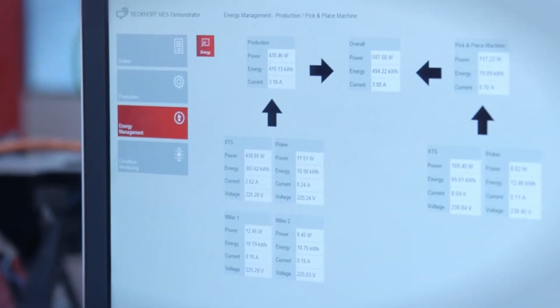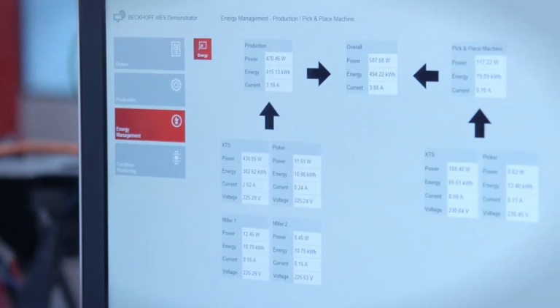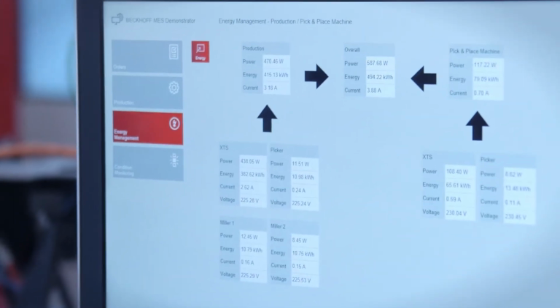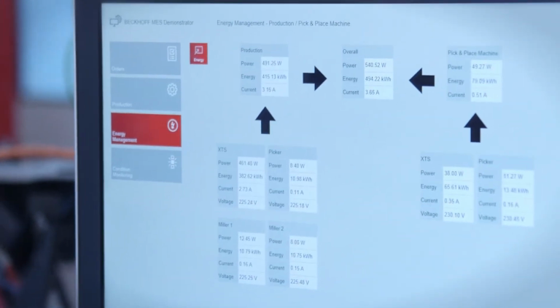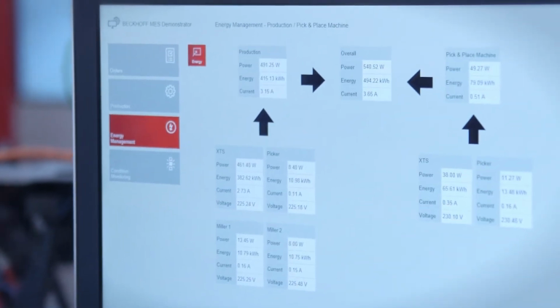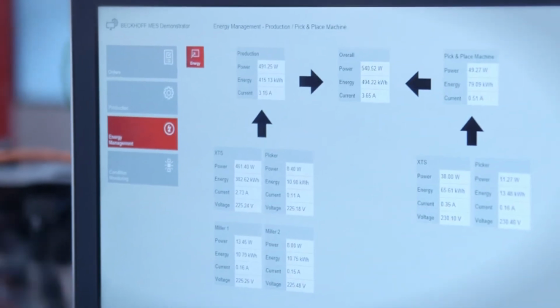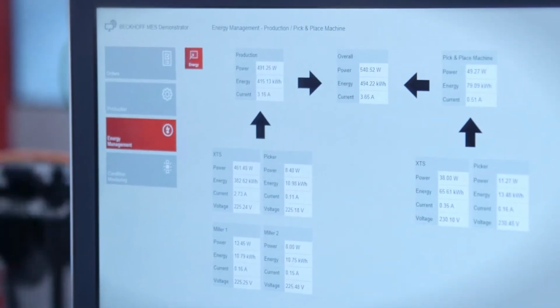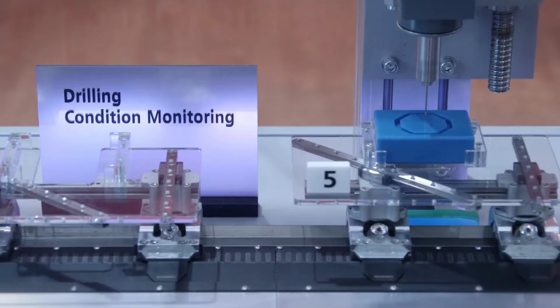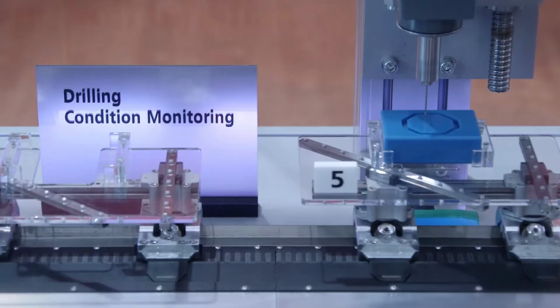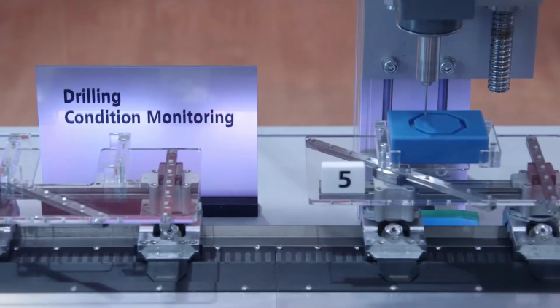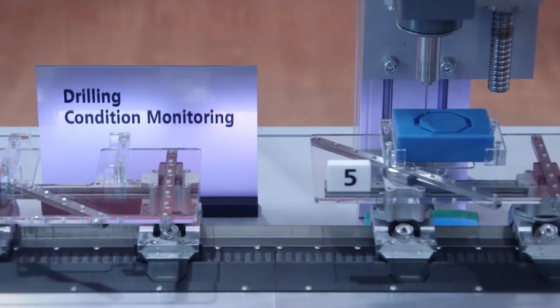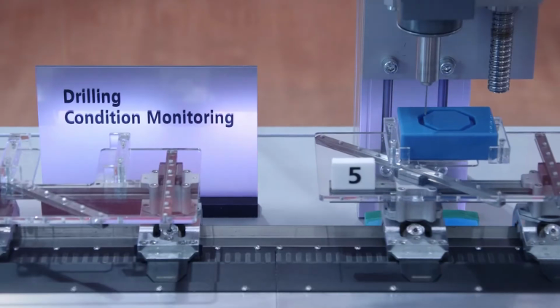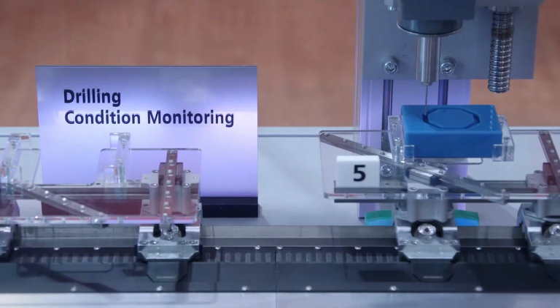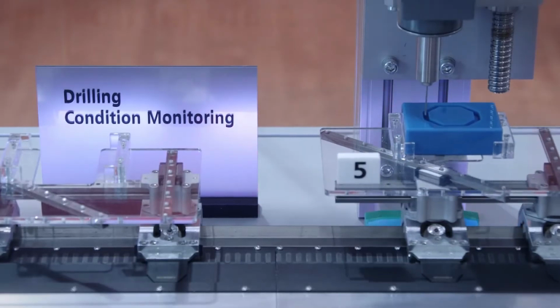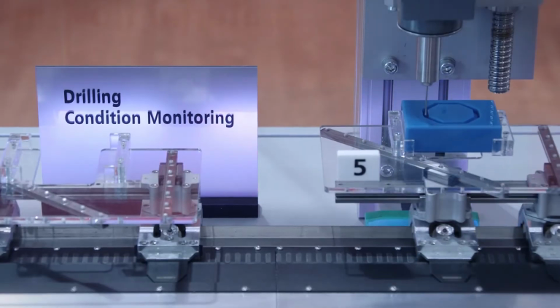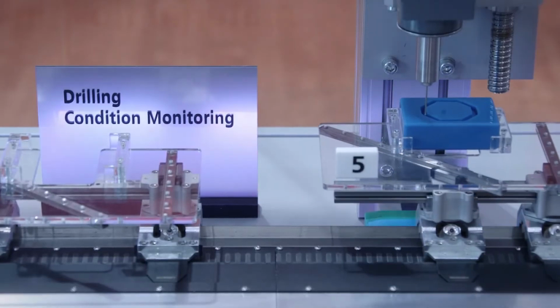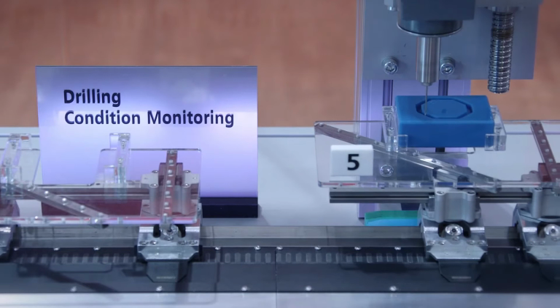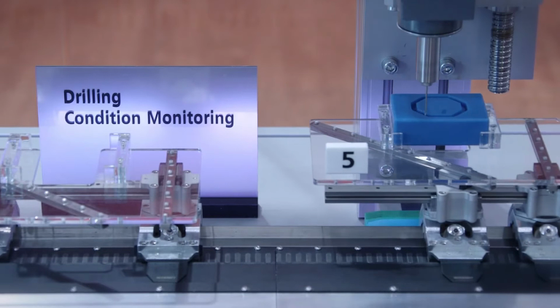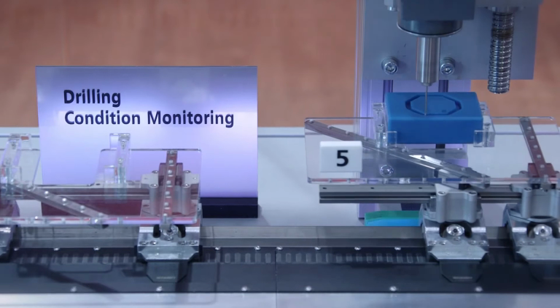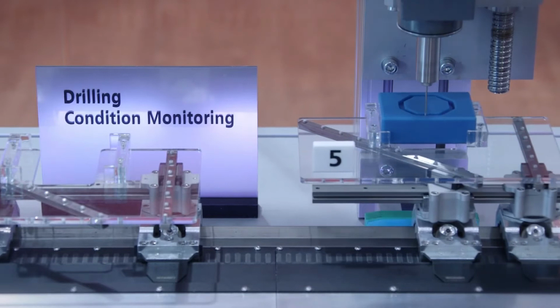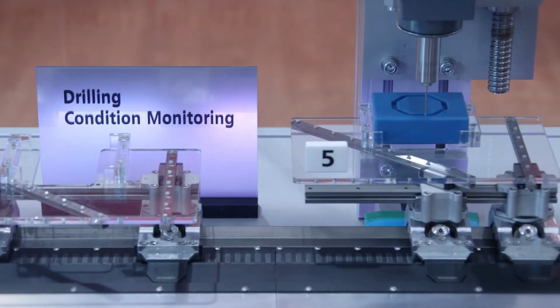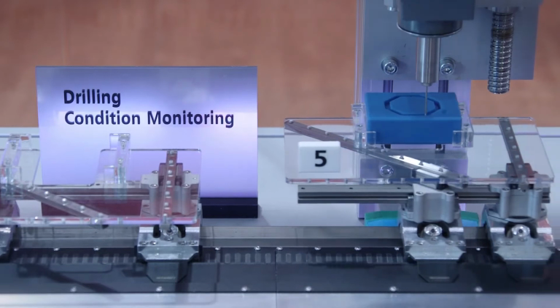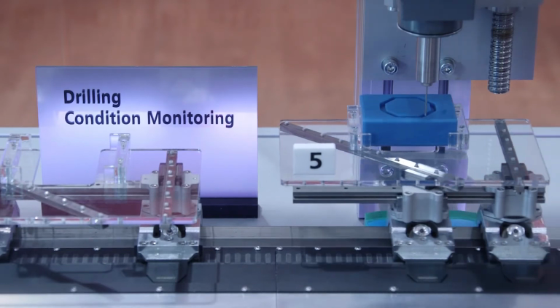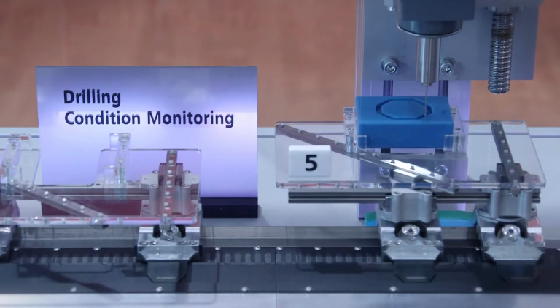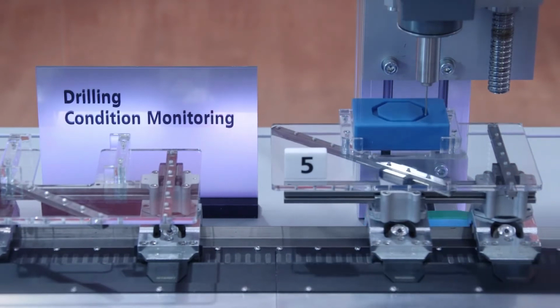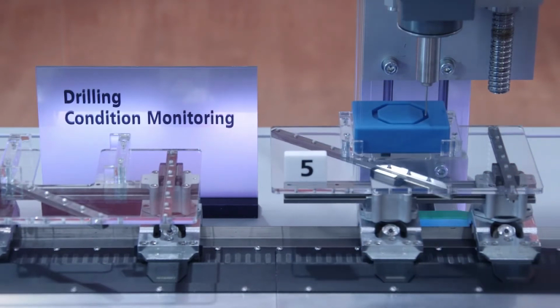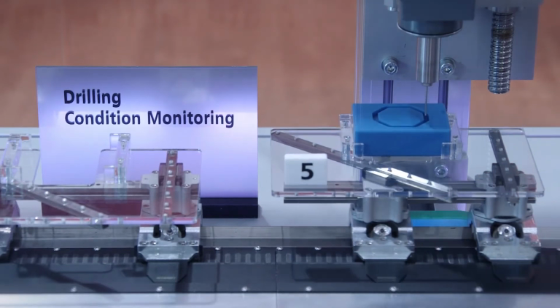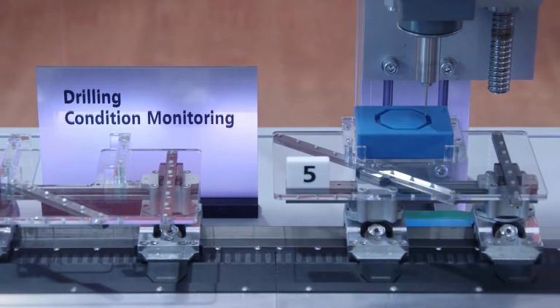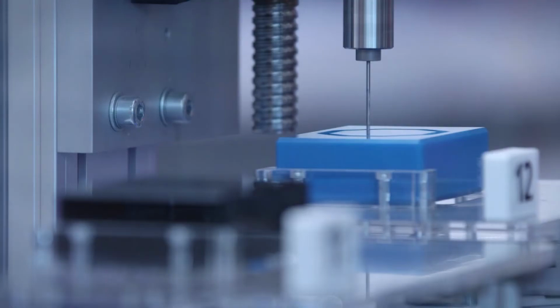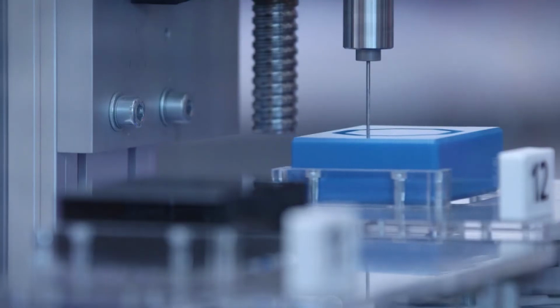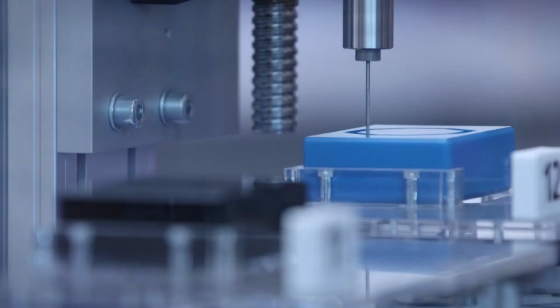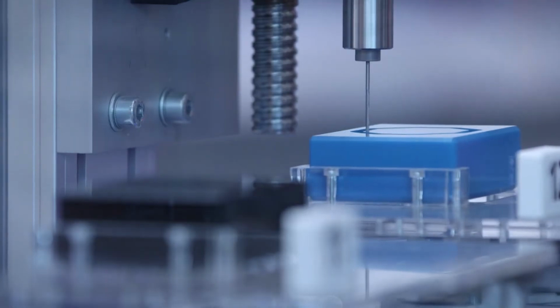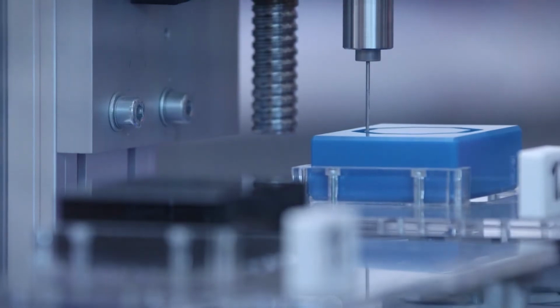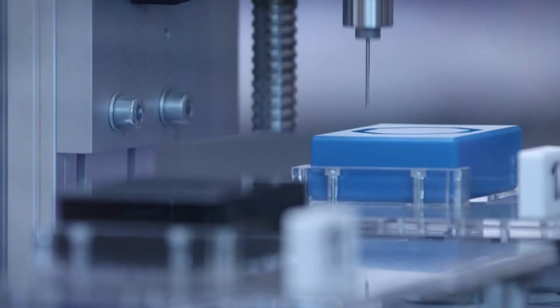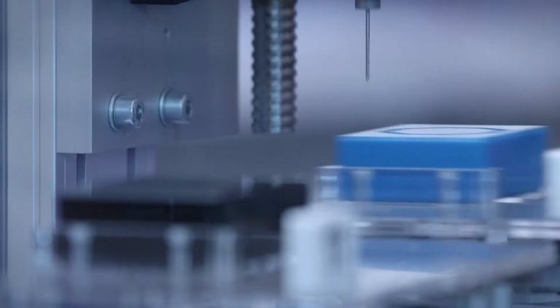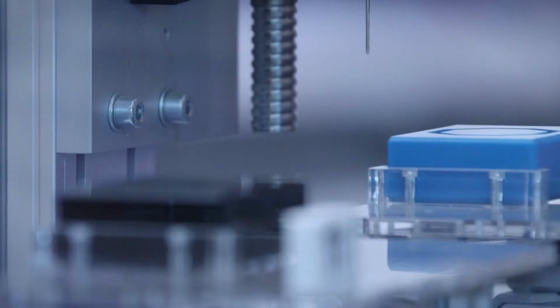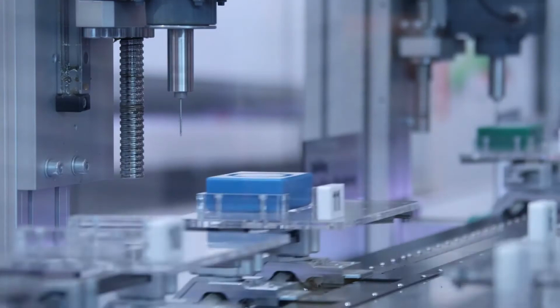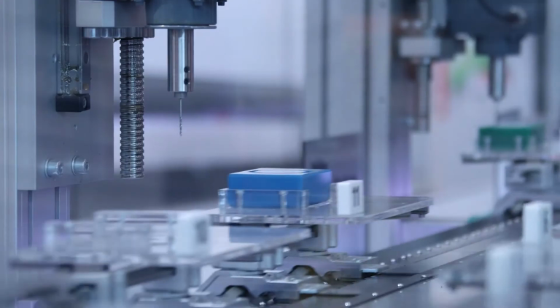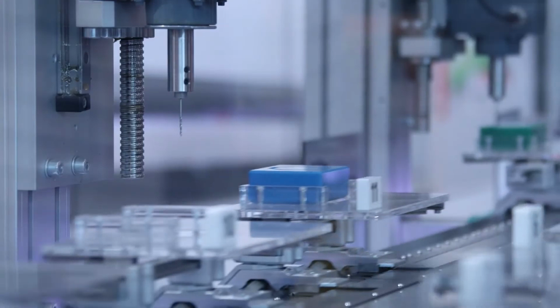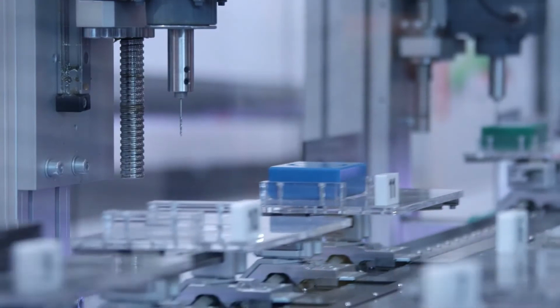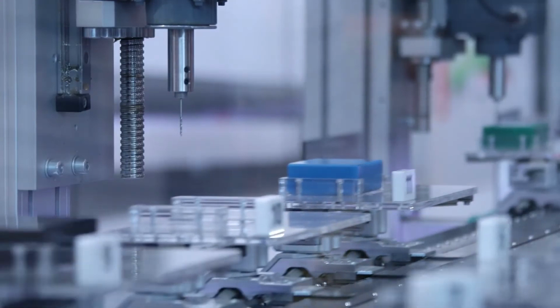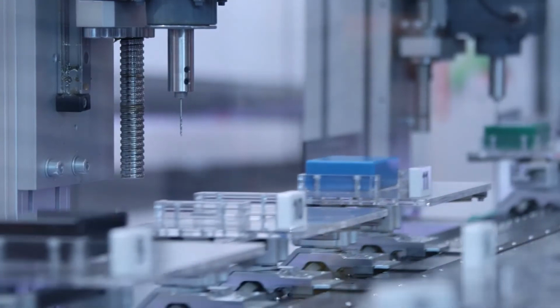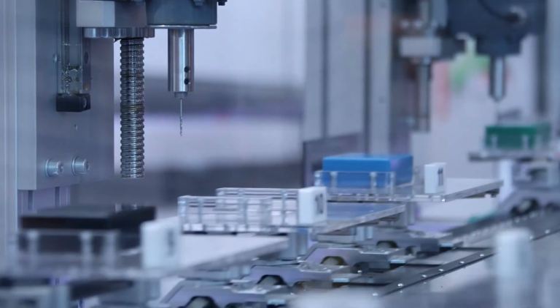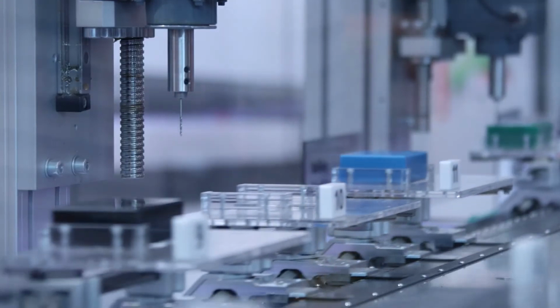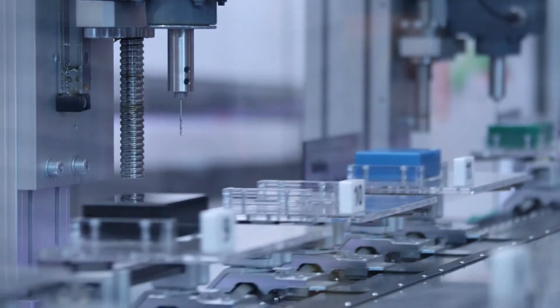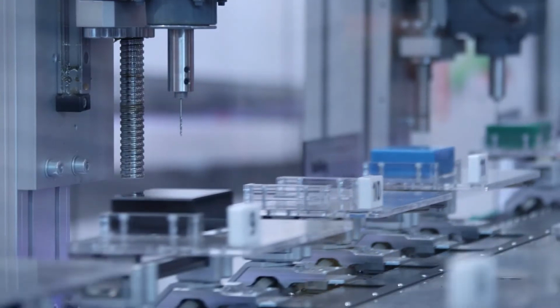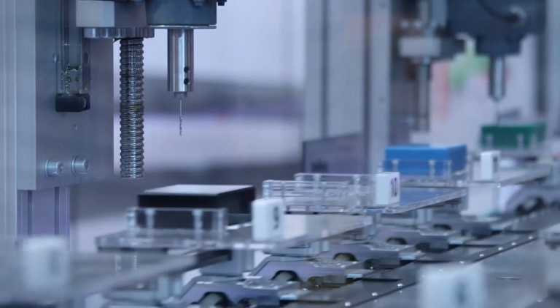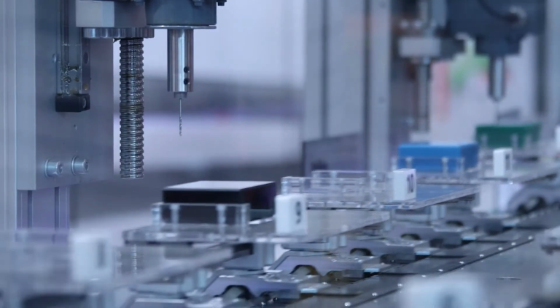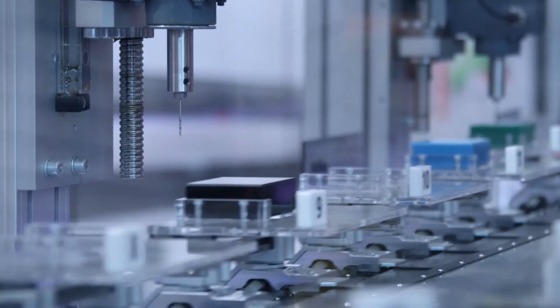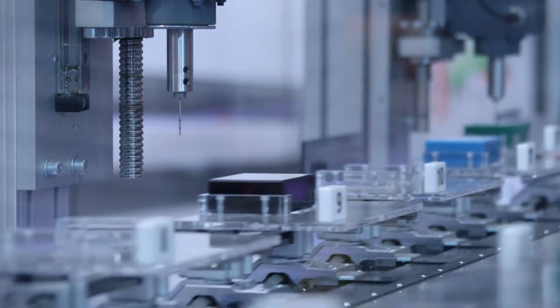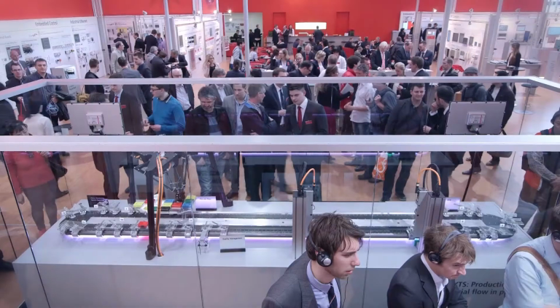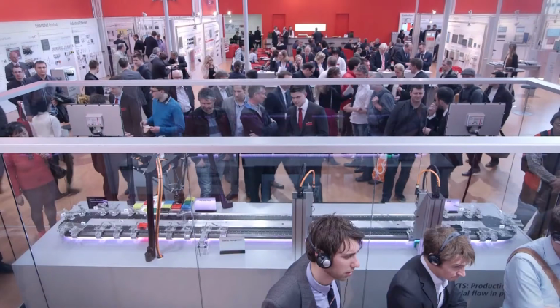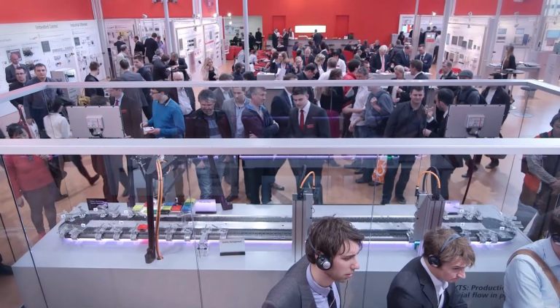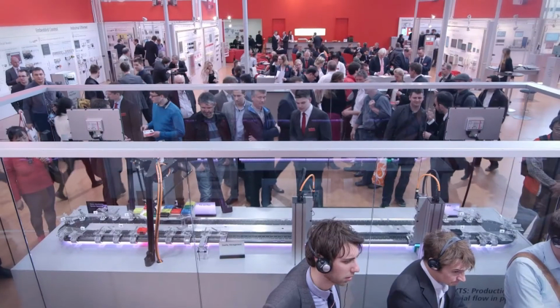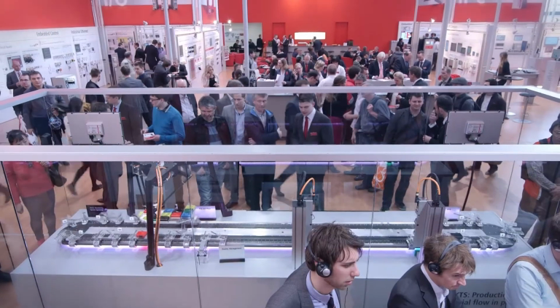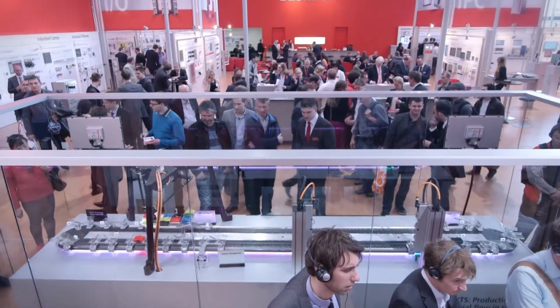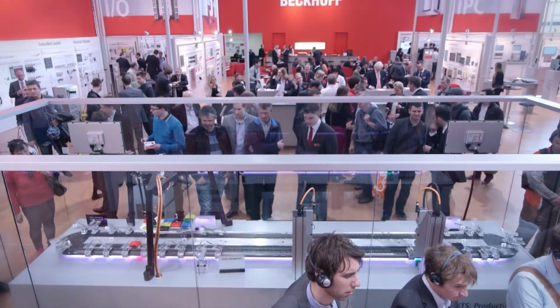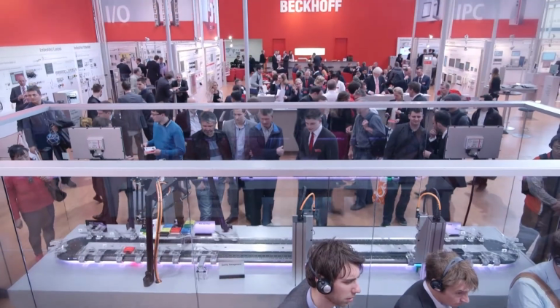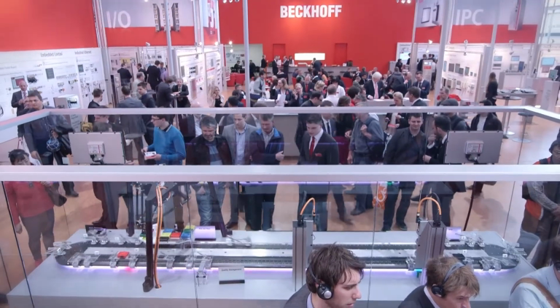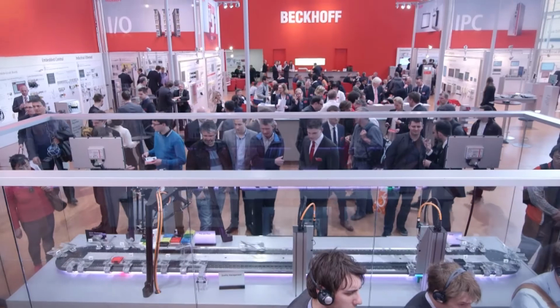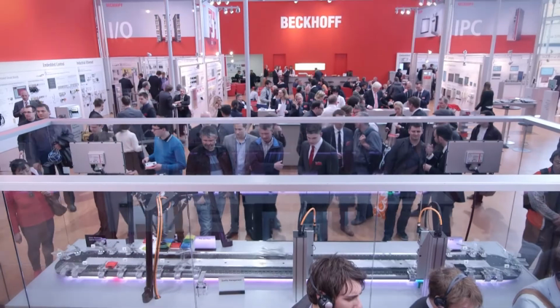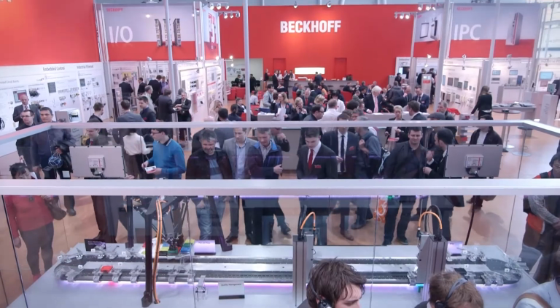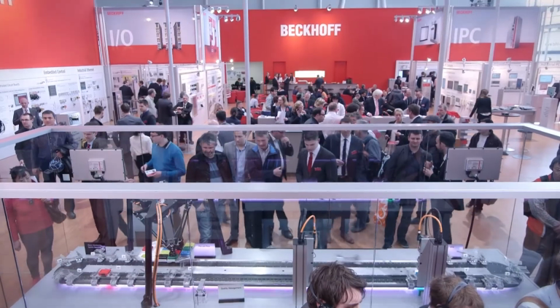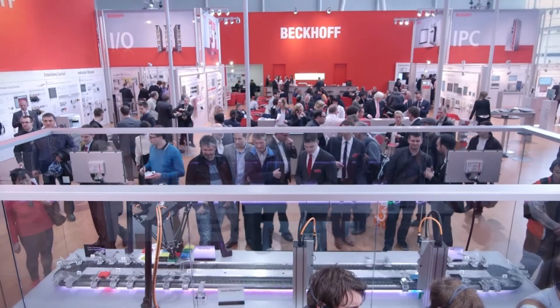In addition, Beckhoff will demonstrate secure machine-to-machine communication right into the cloud, enabled by OPC UA.